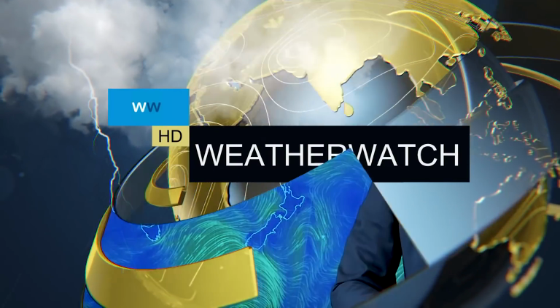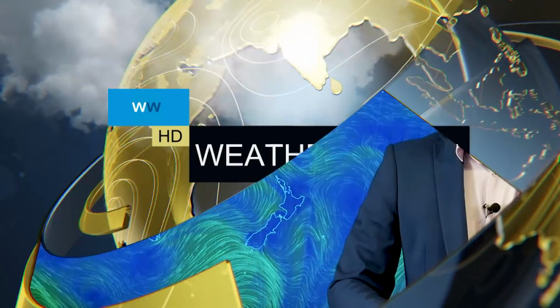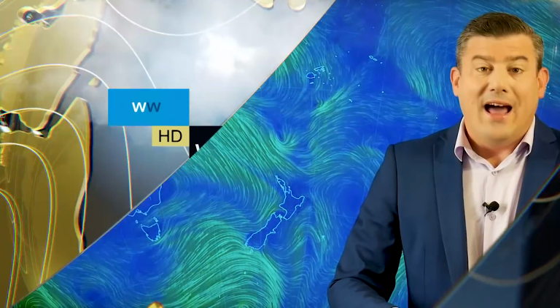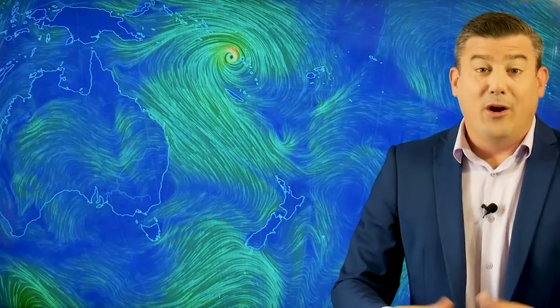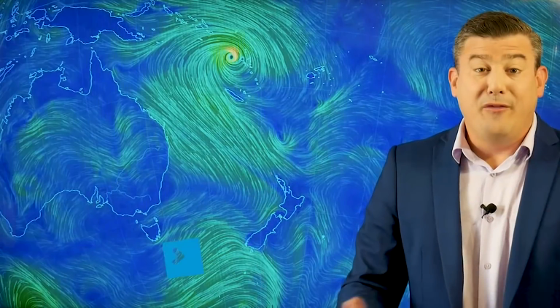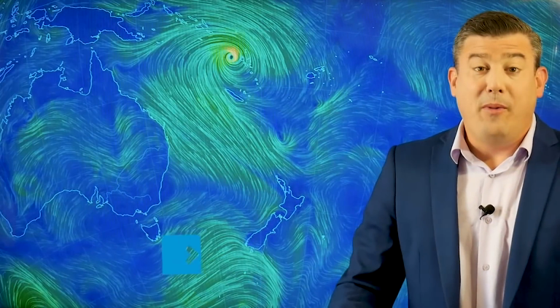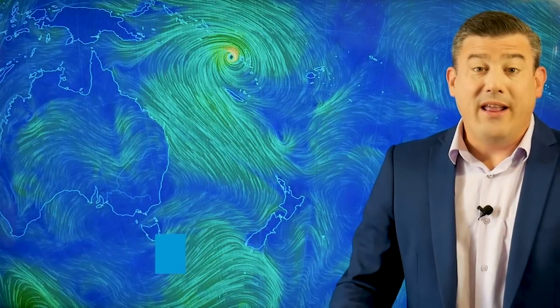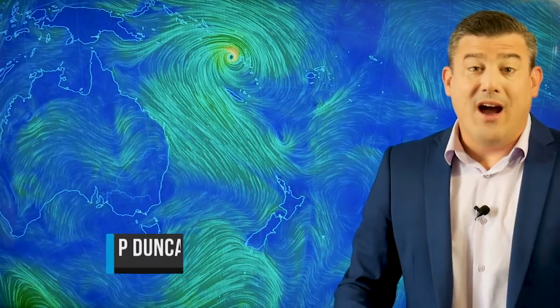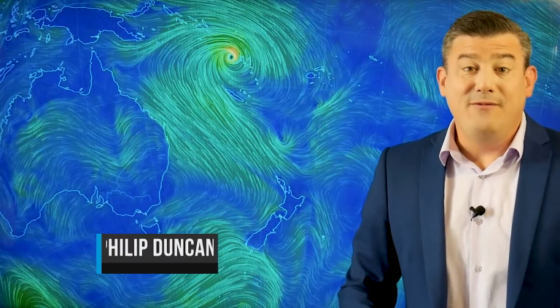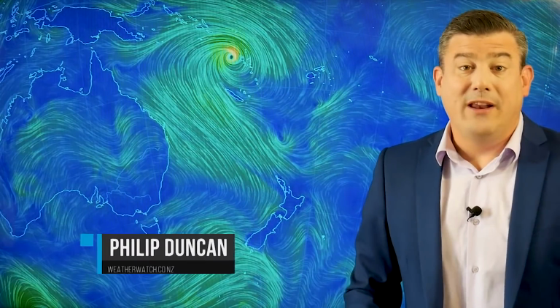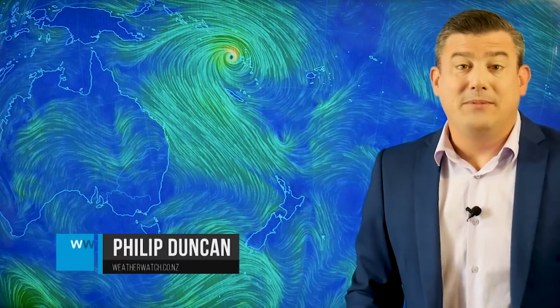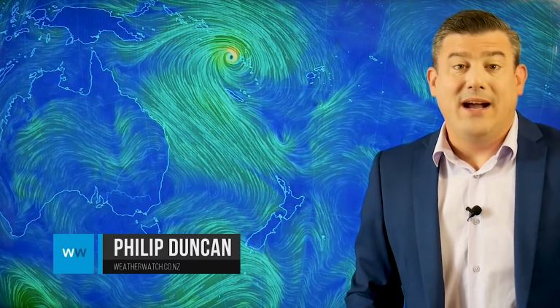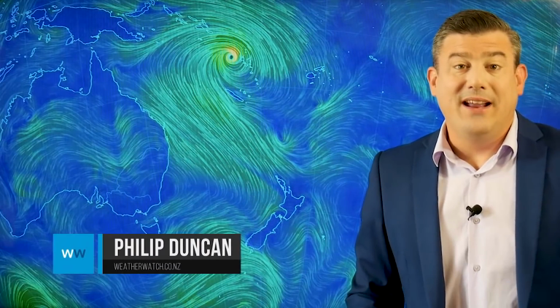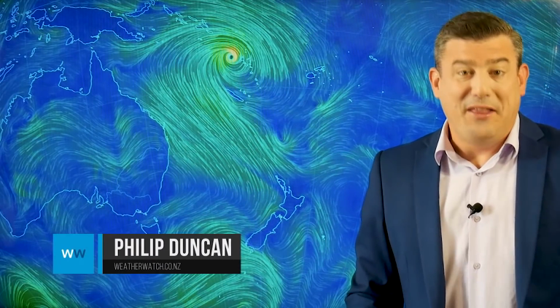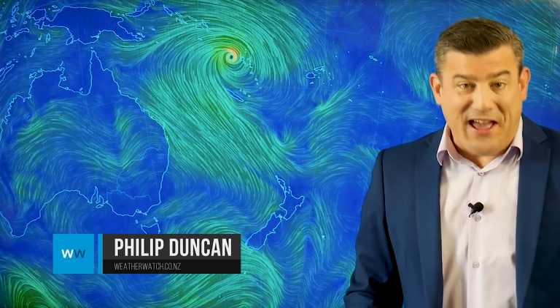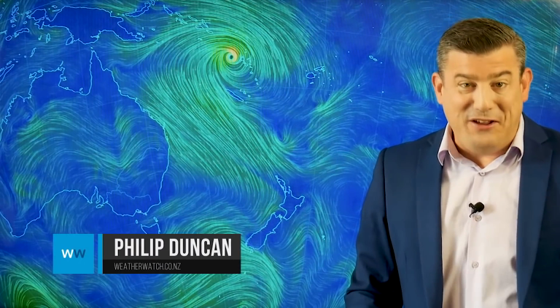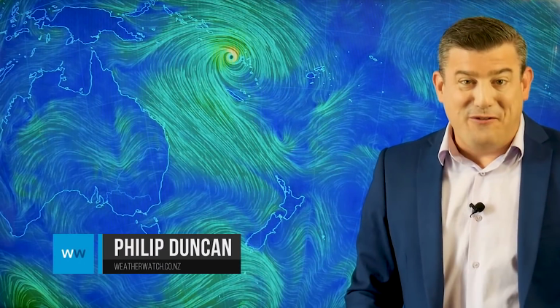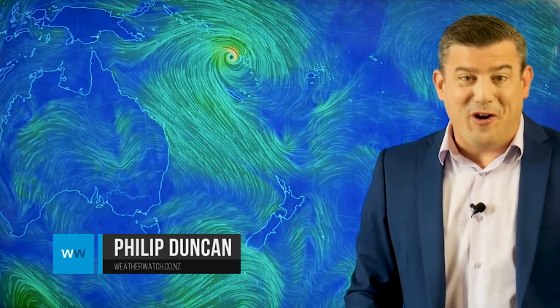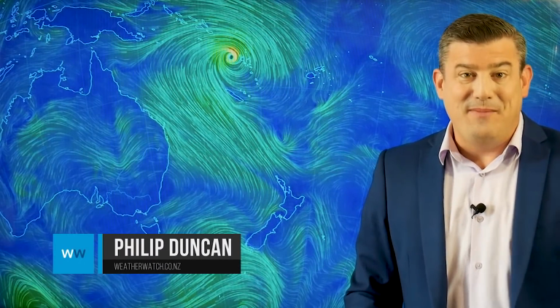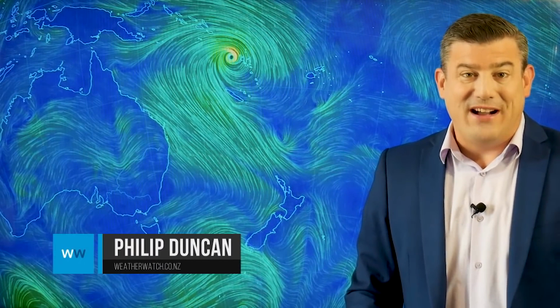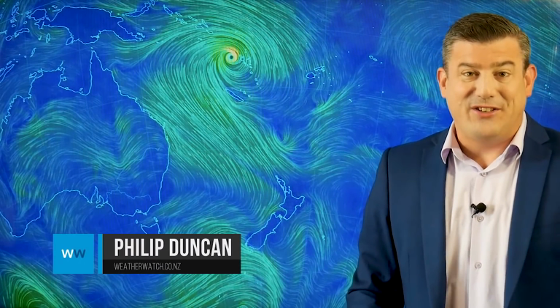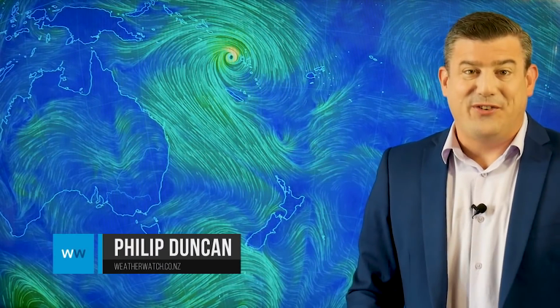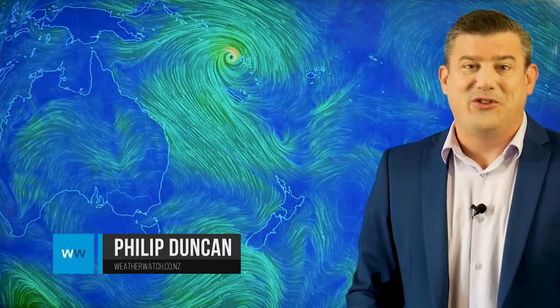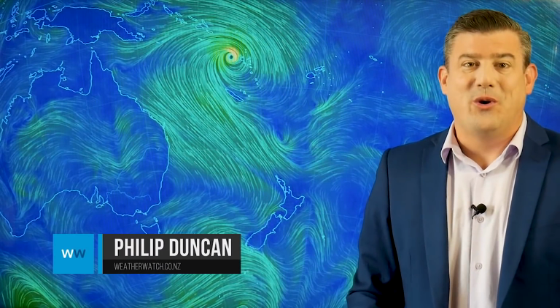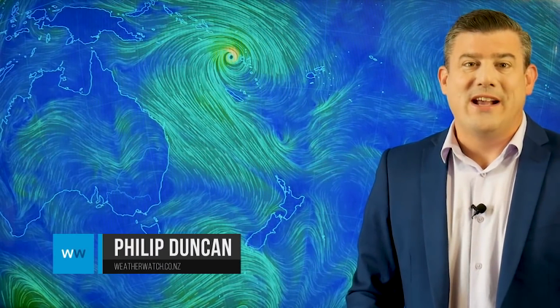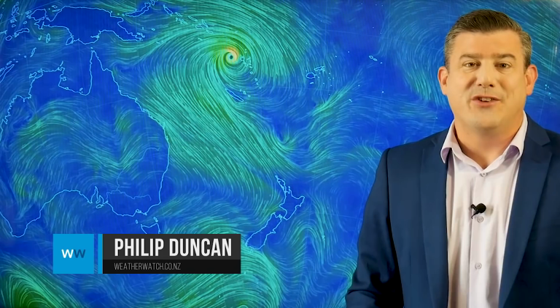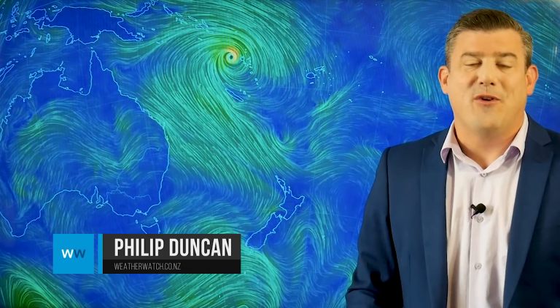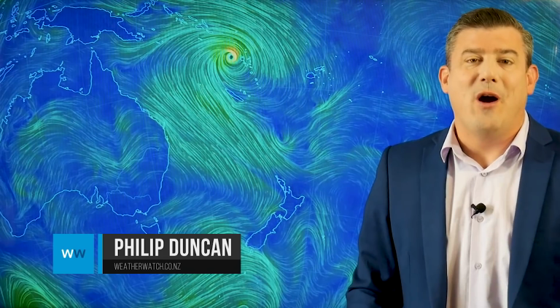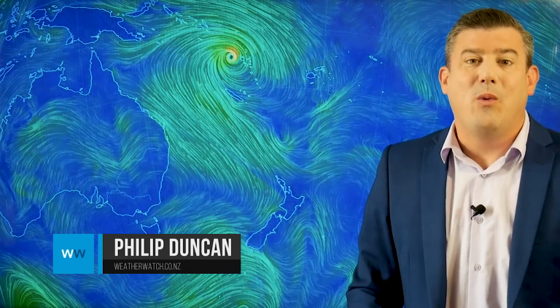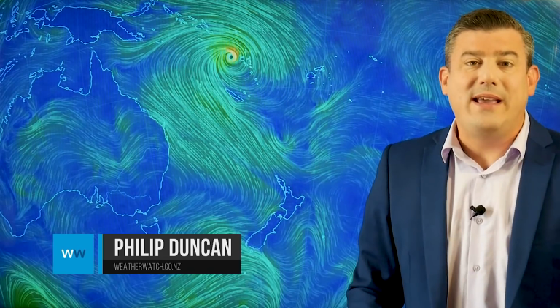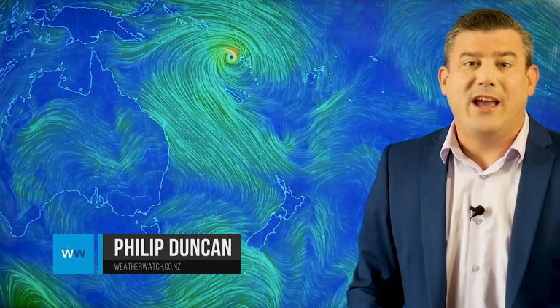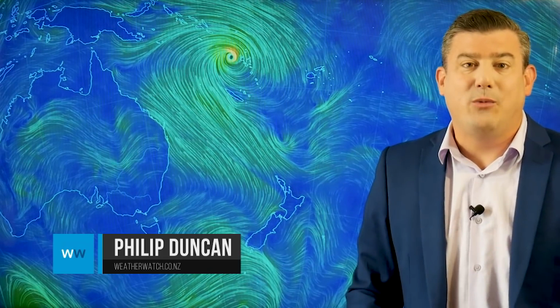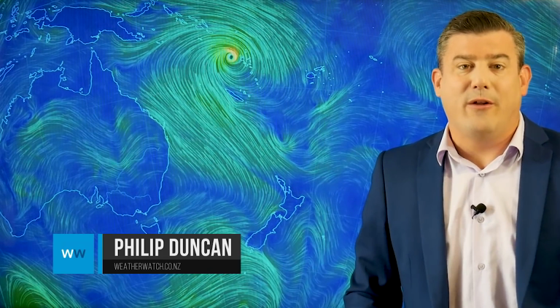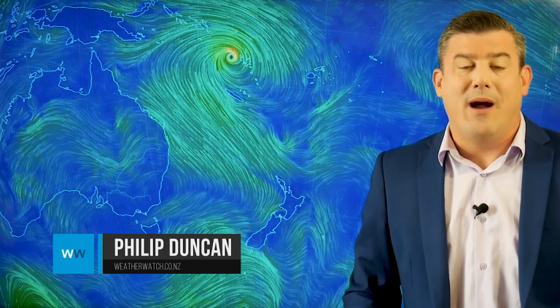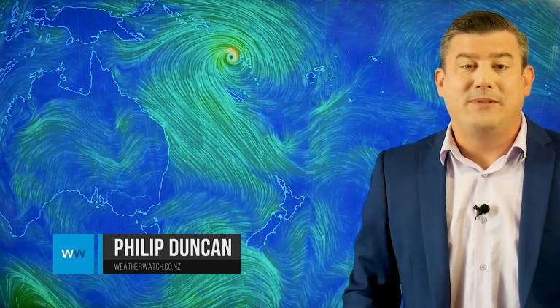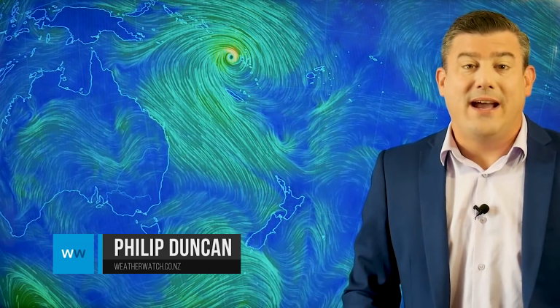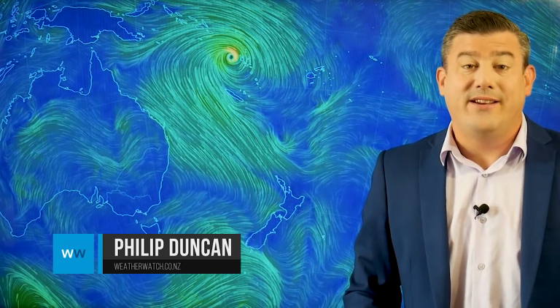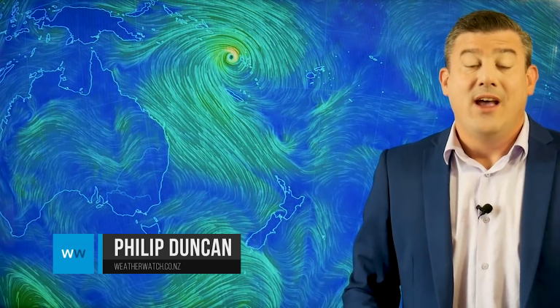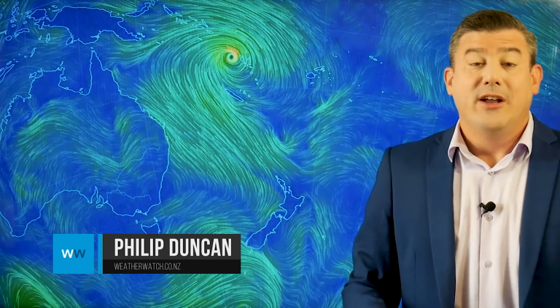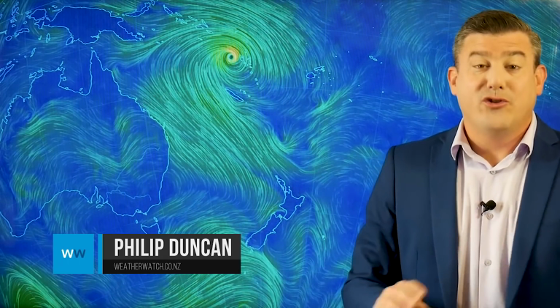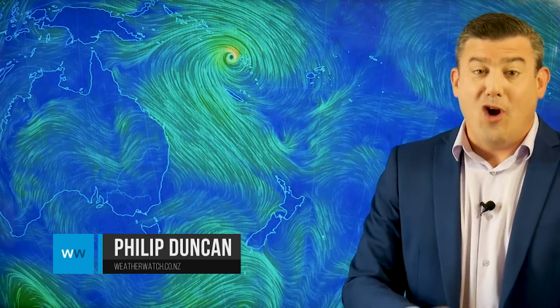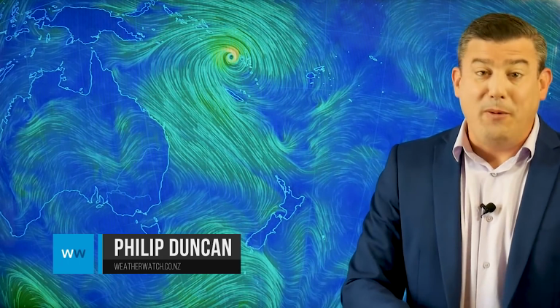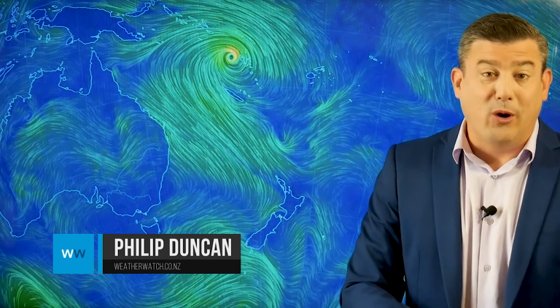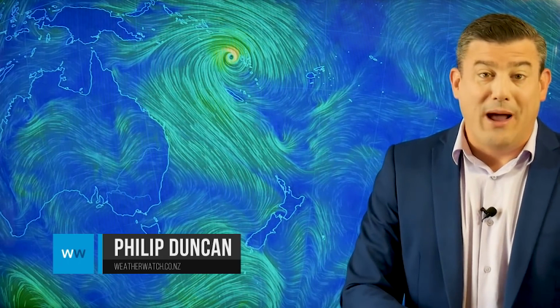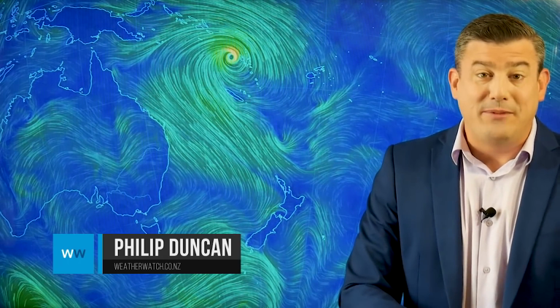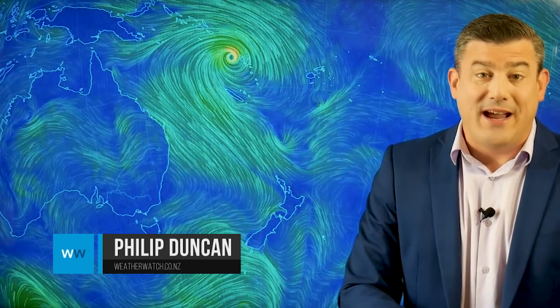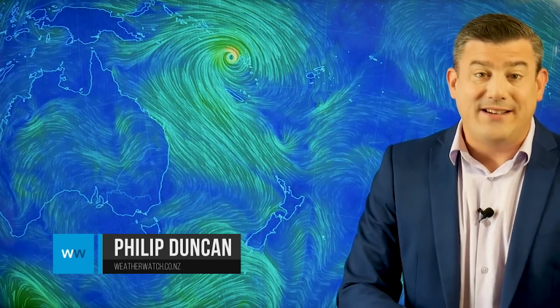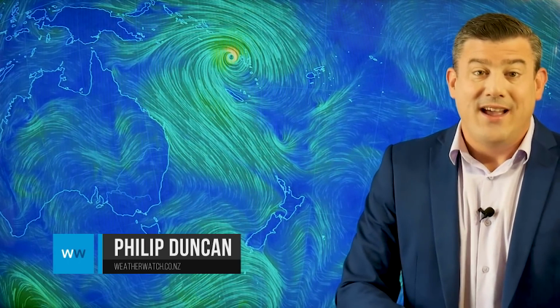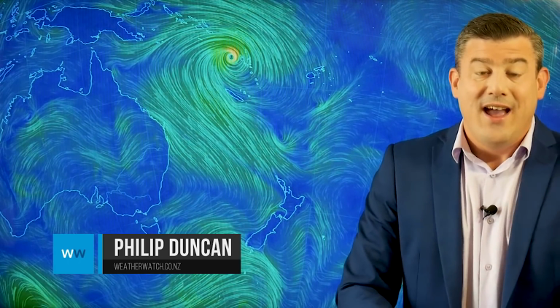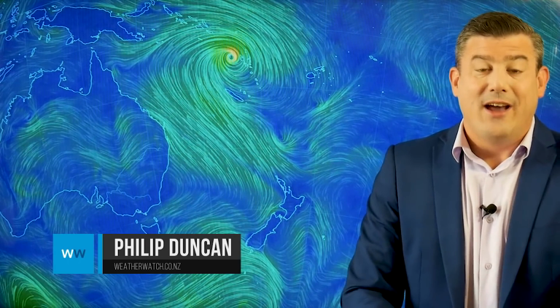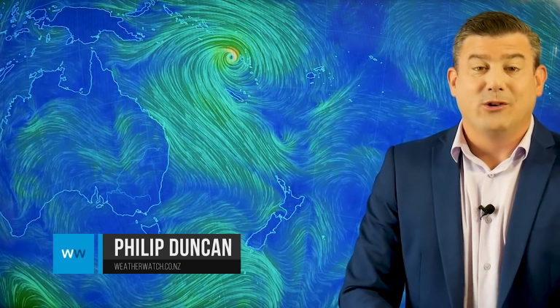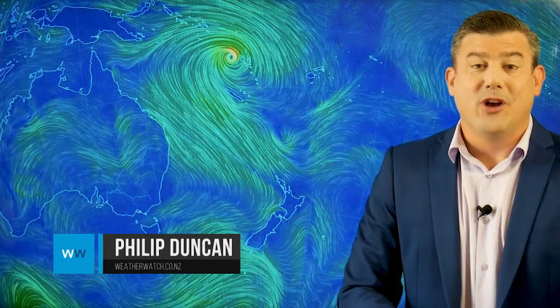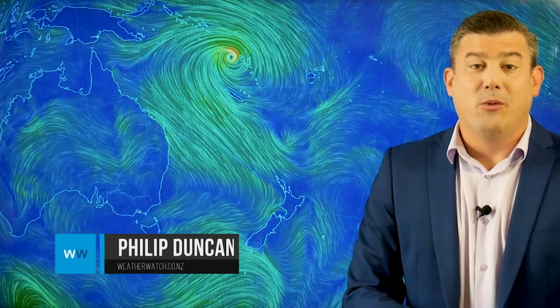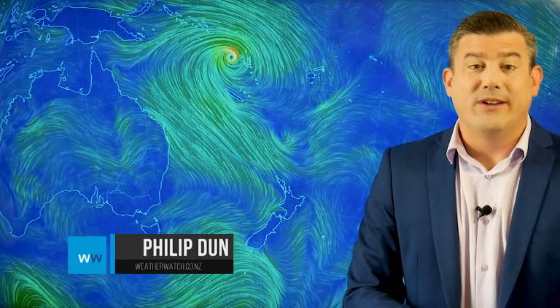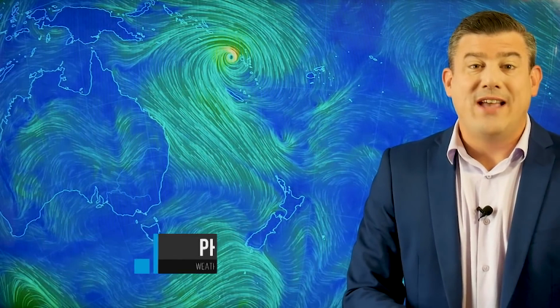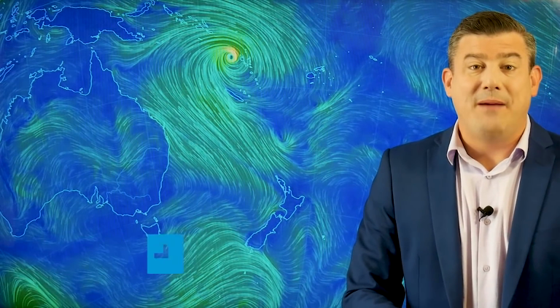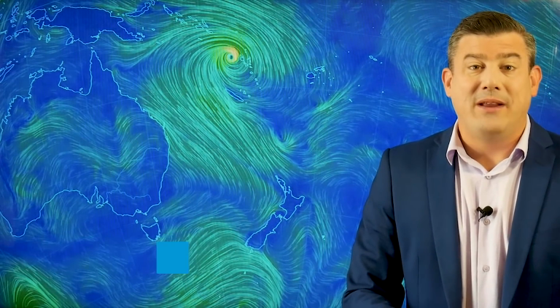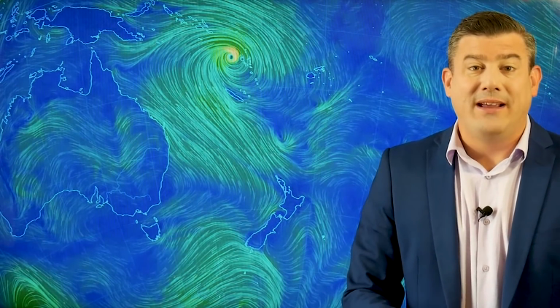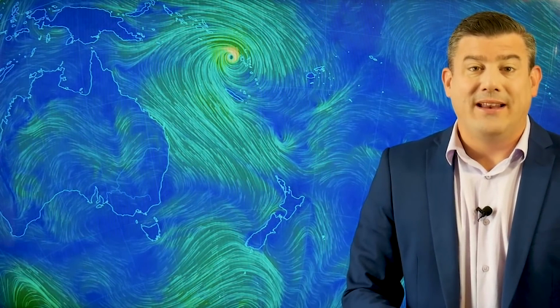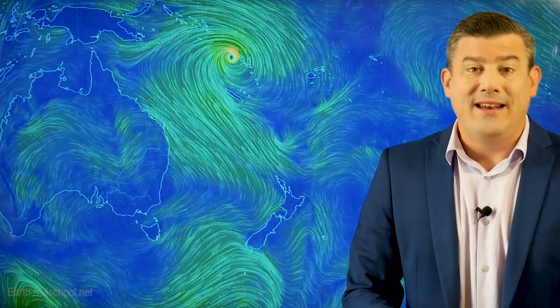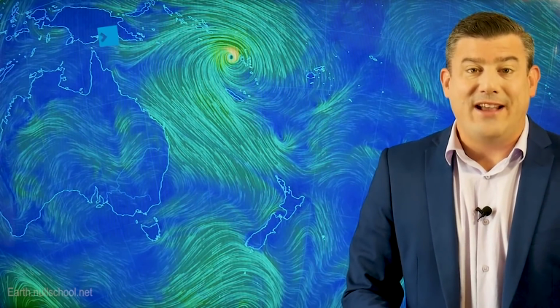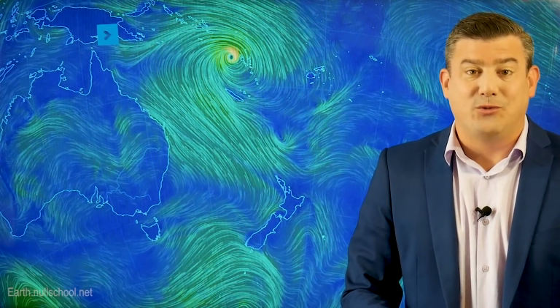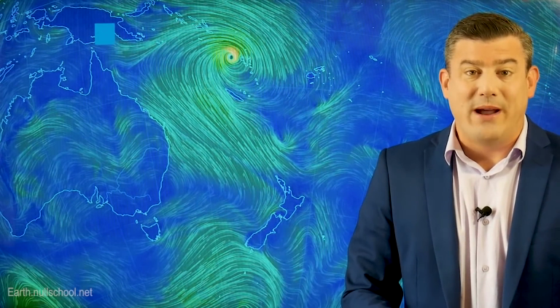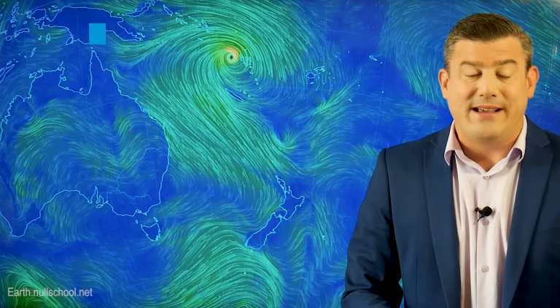Hello everybody, I'm Philip Duncan. Thank you very much for joining us for our weekend weather update, tropical update, and also what is happening next week.